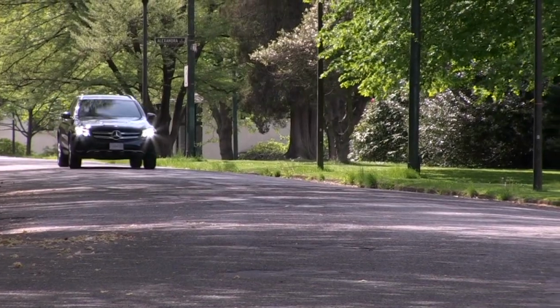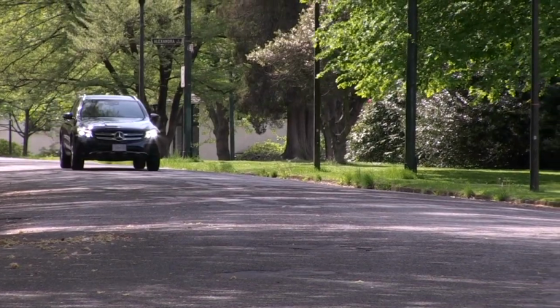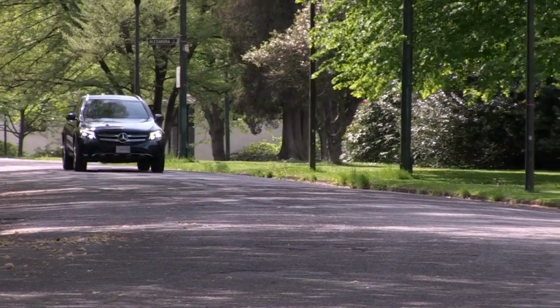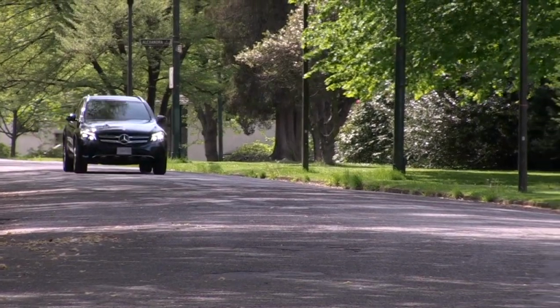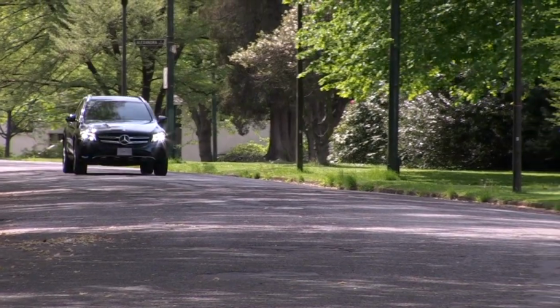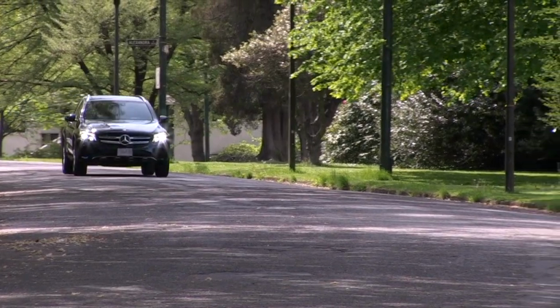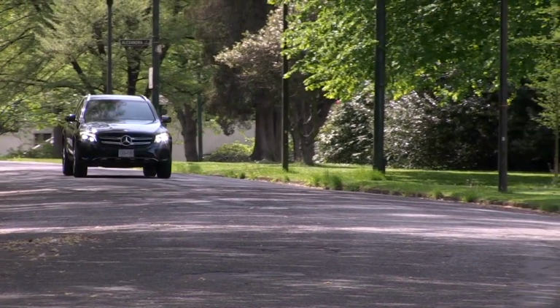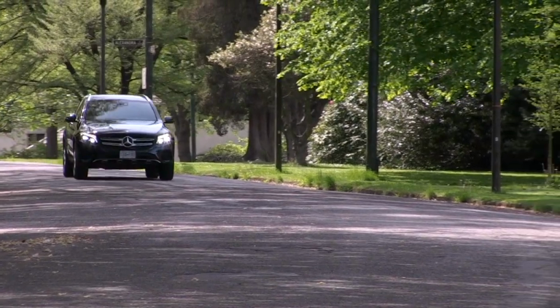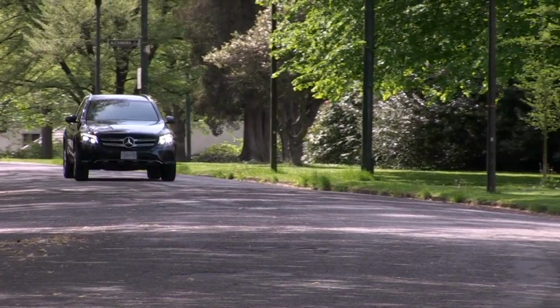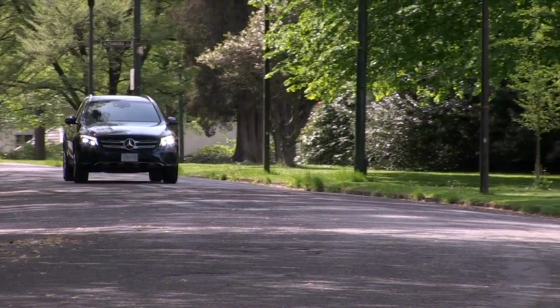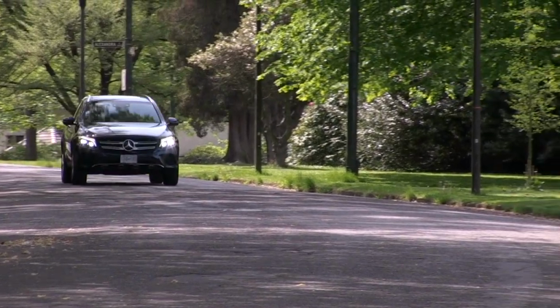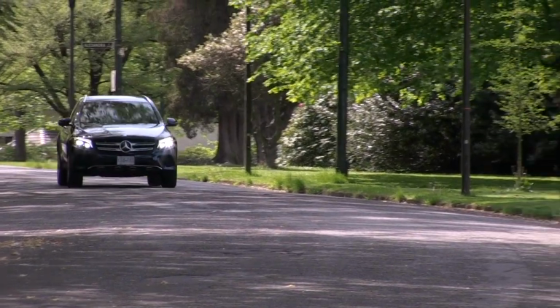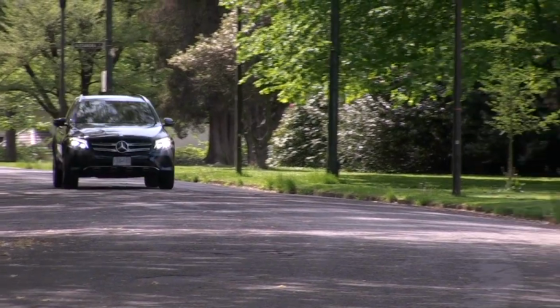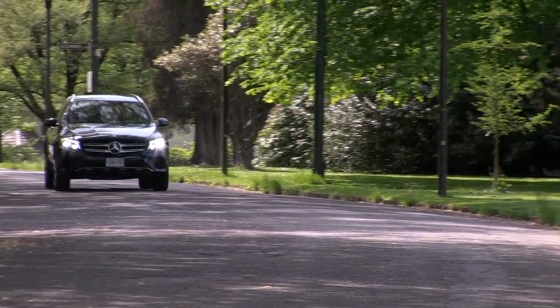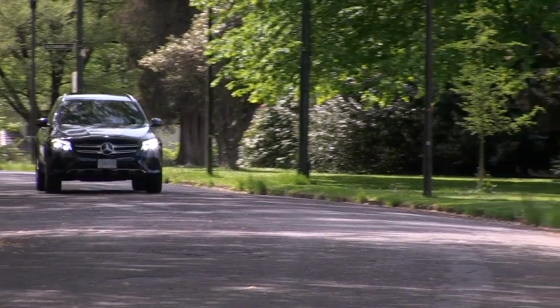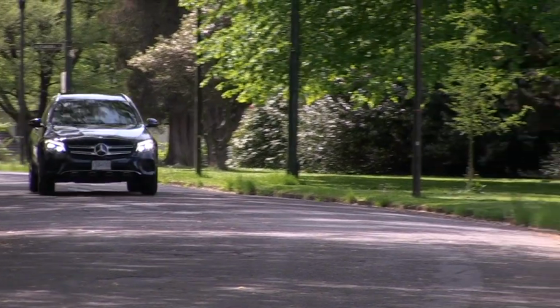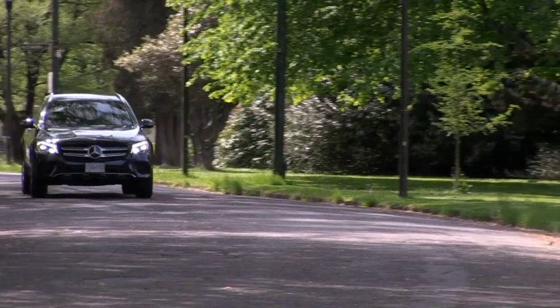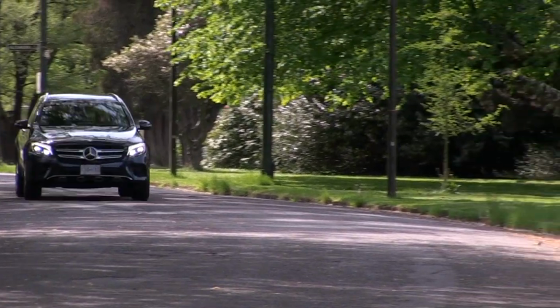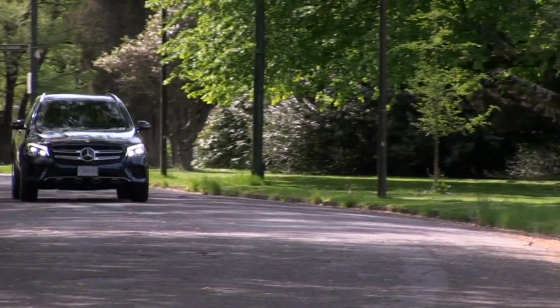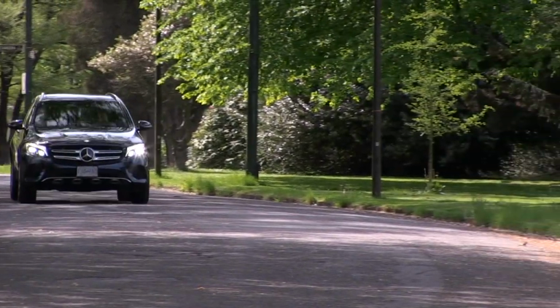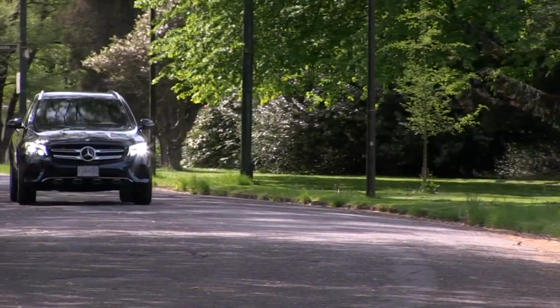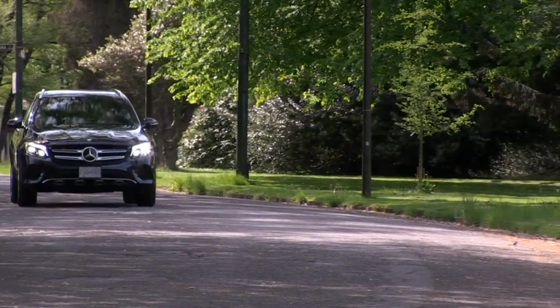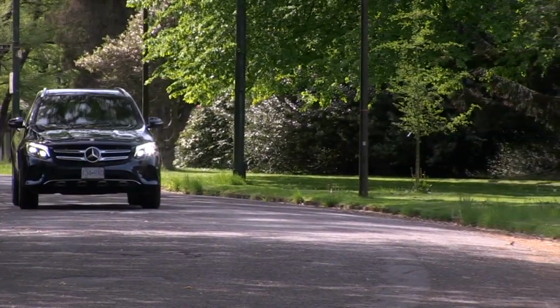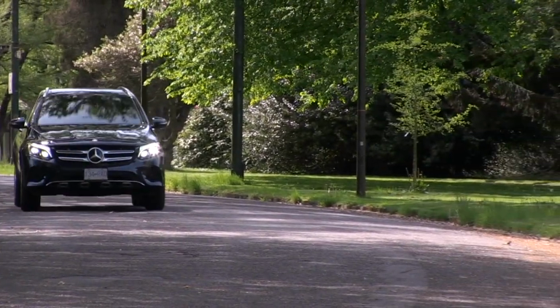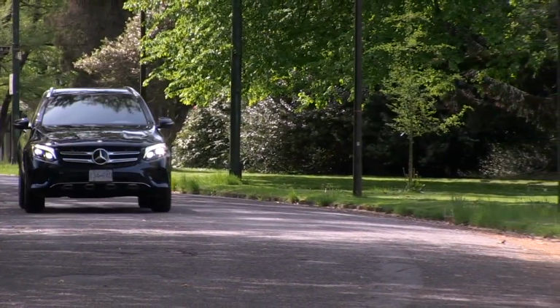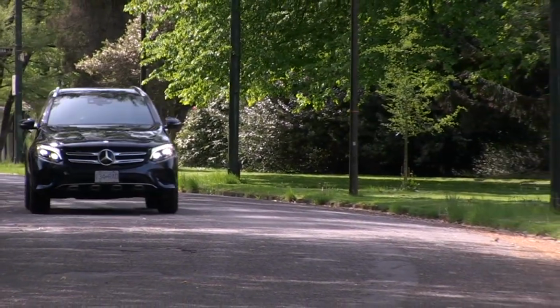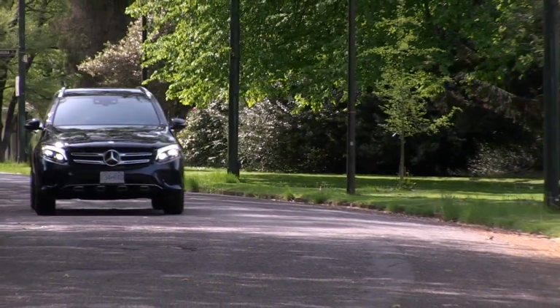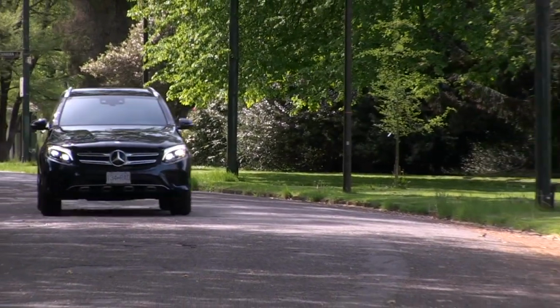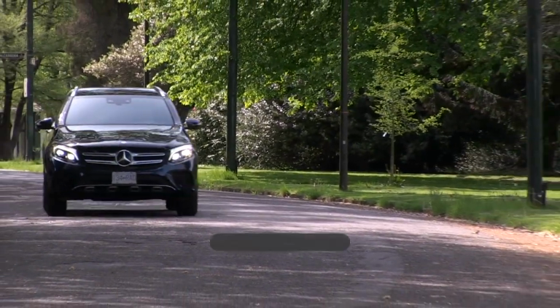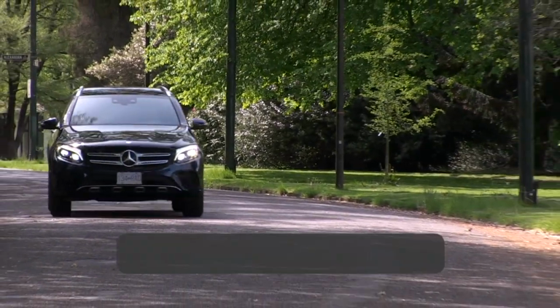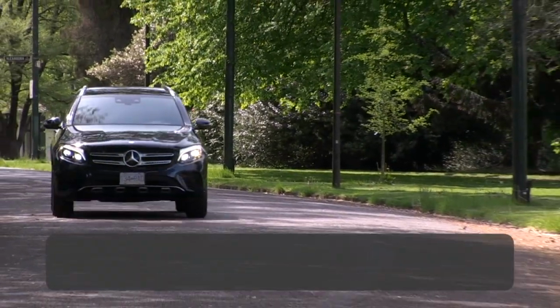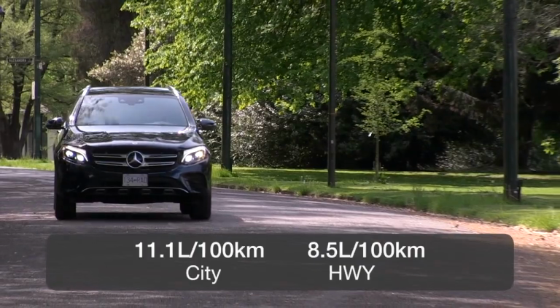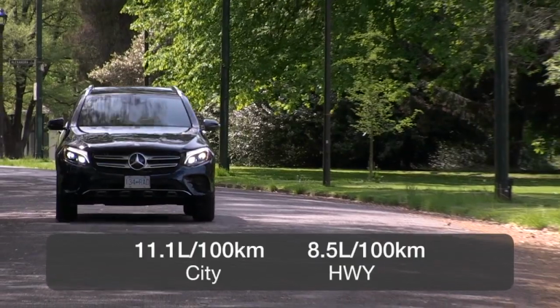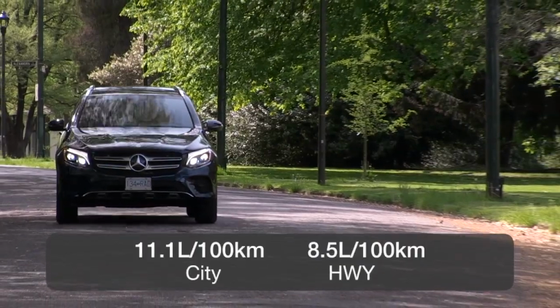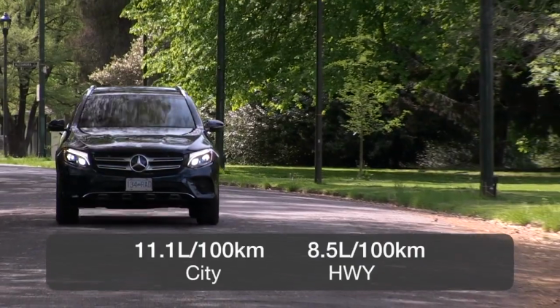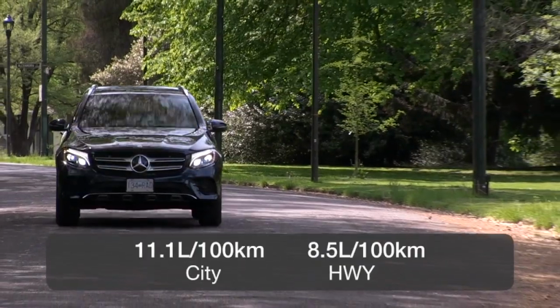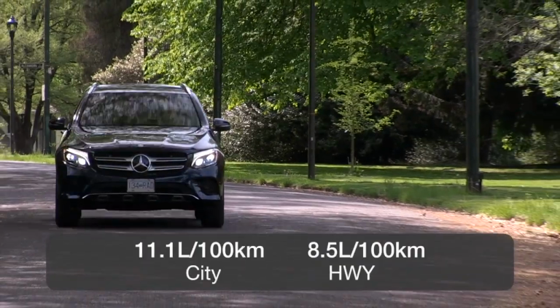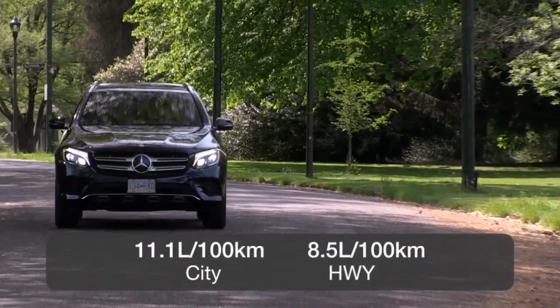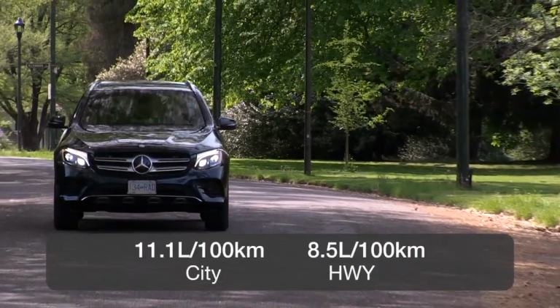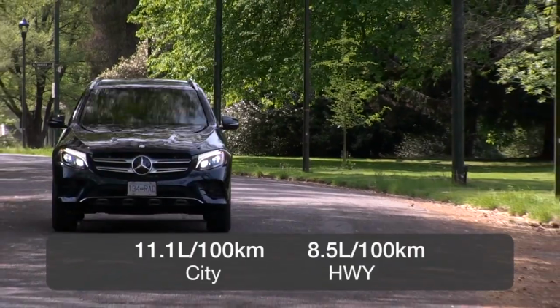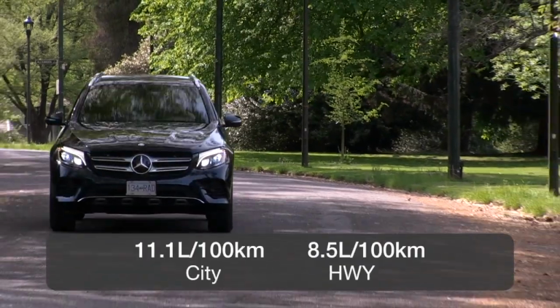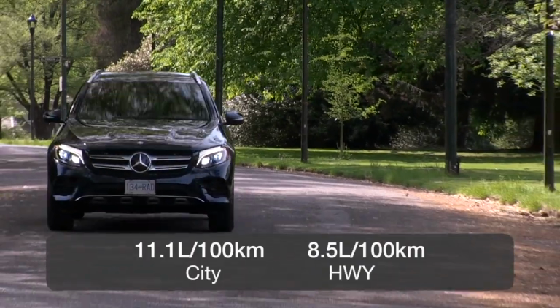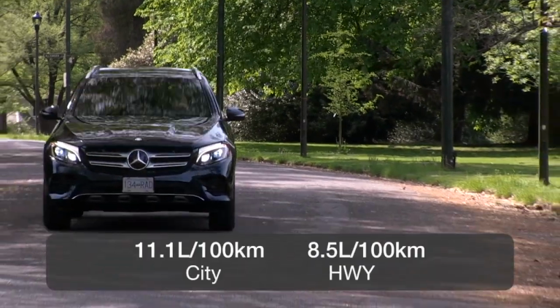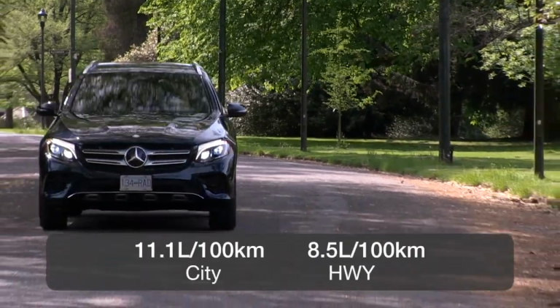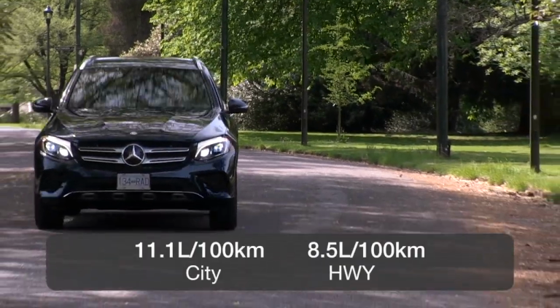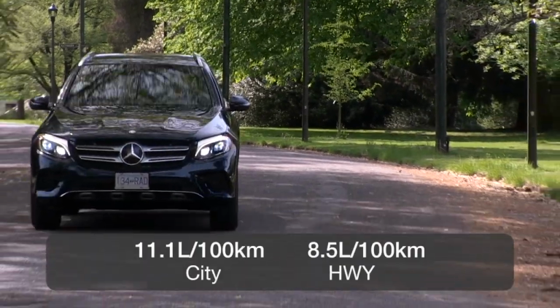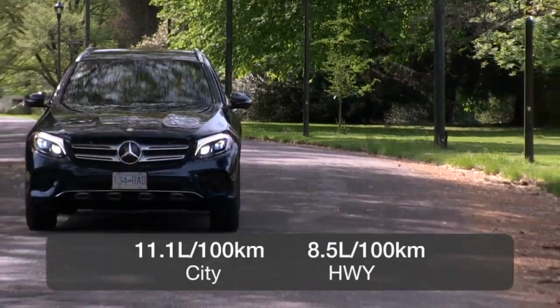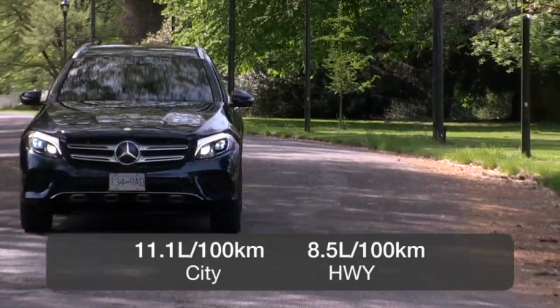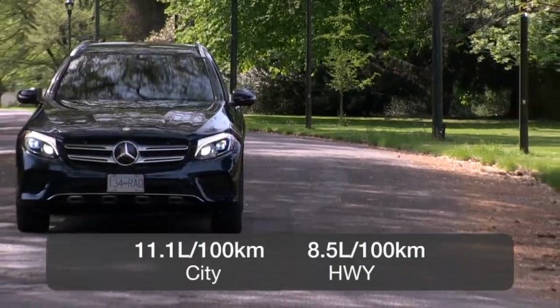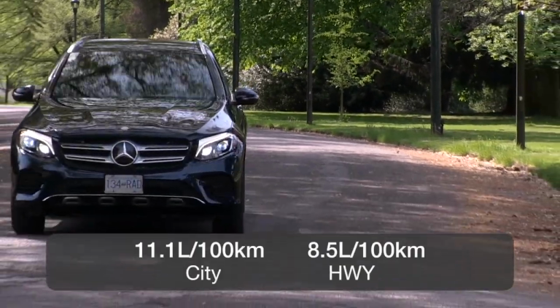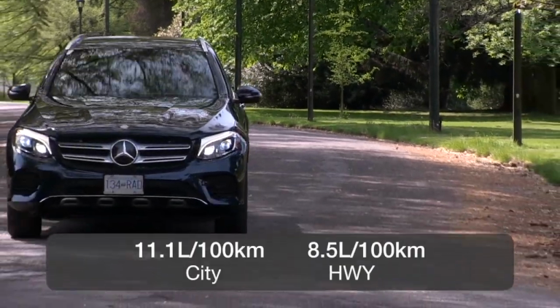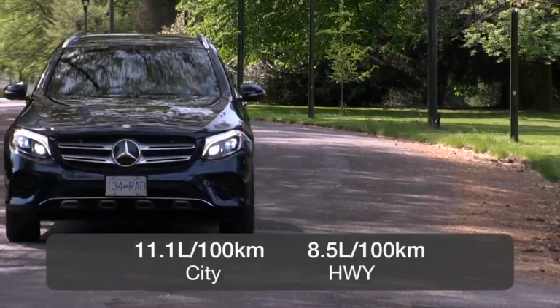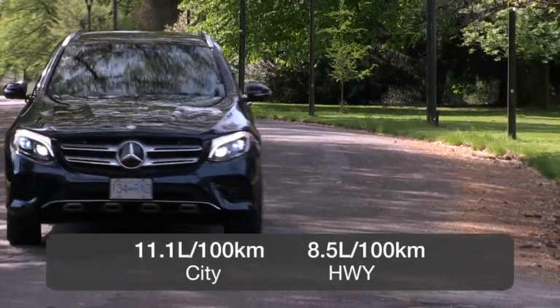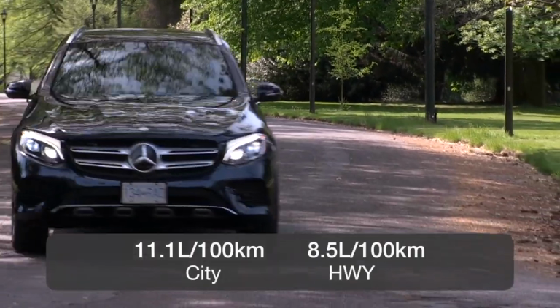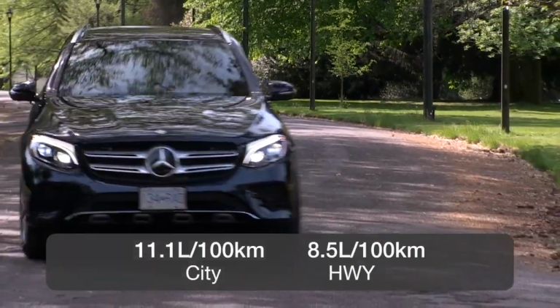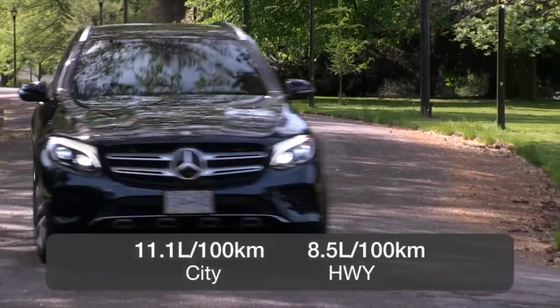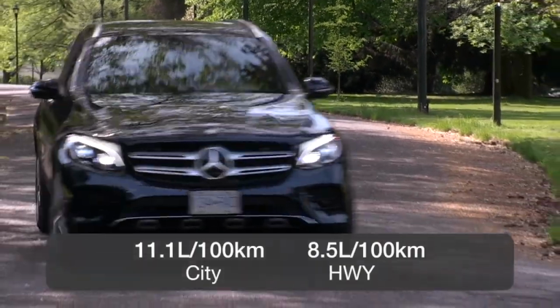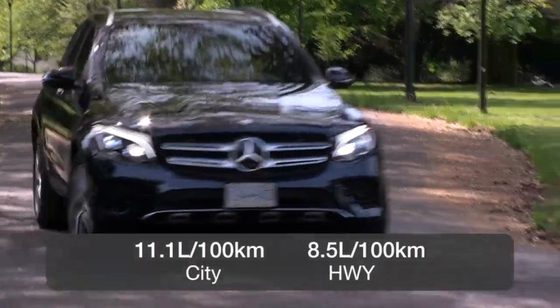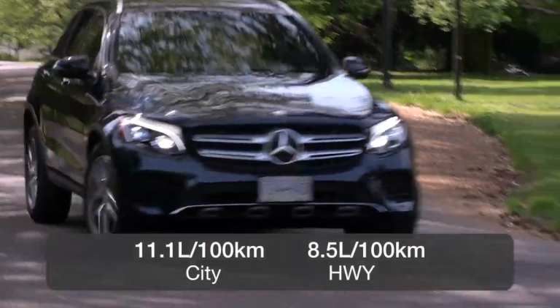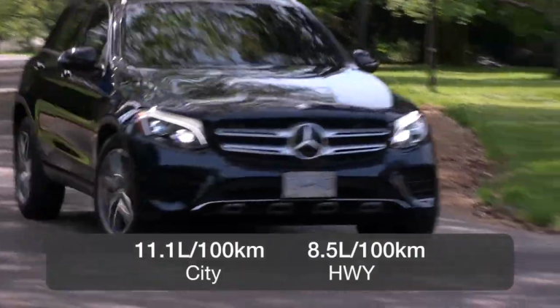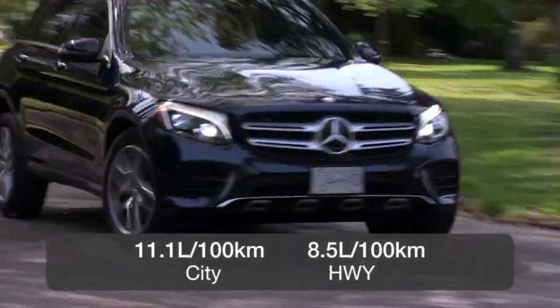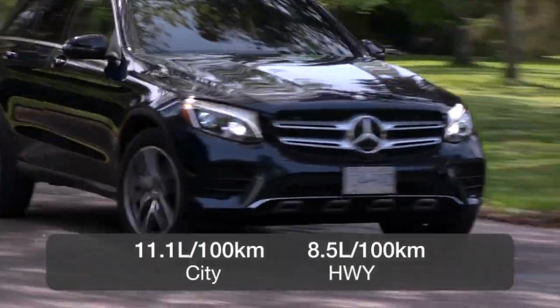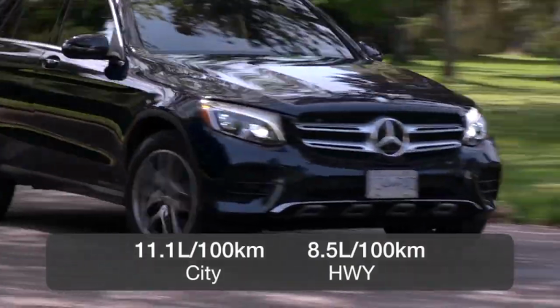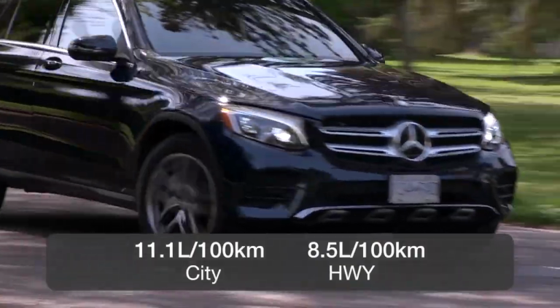The most popular model is the GLC 300. It's rated at 11.1 liters per 100 kilometers in the city and 8.5 on the highway.